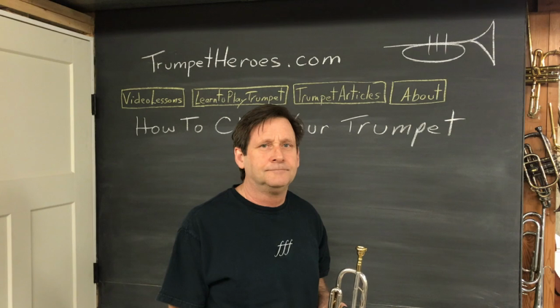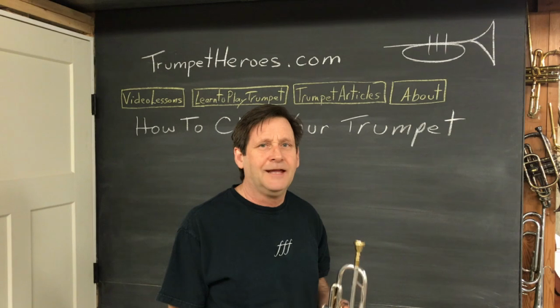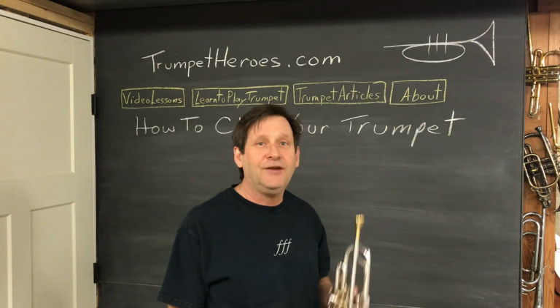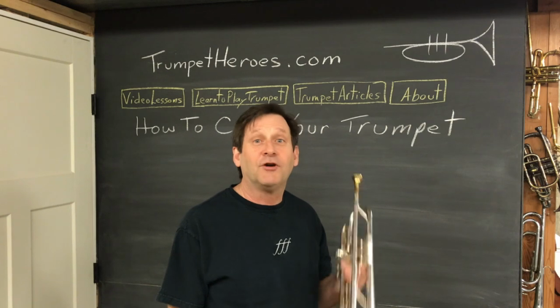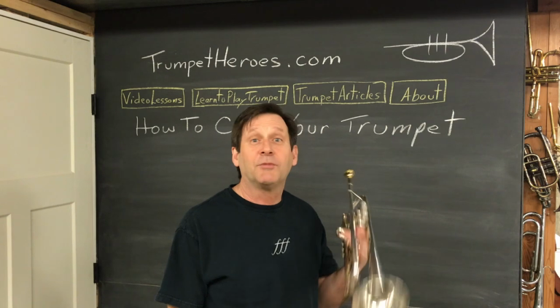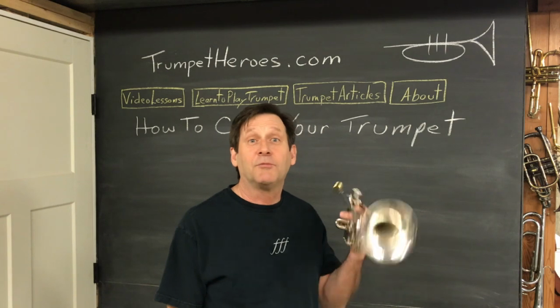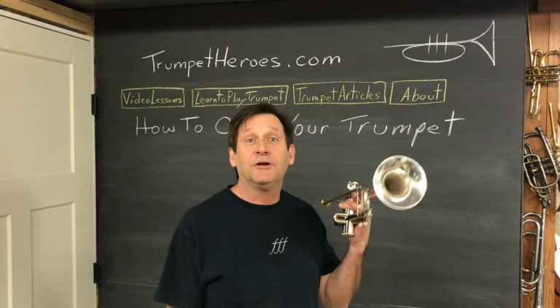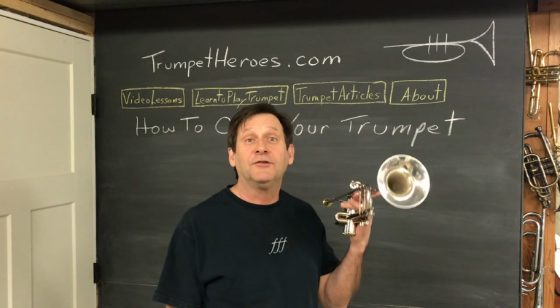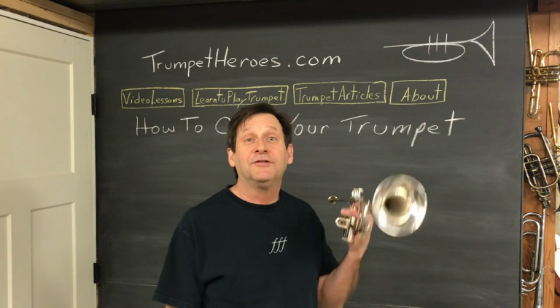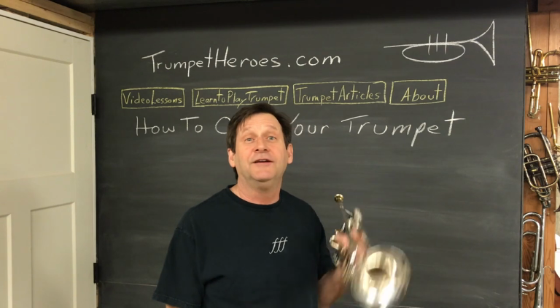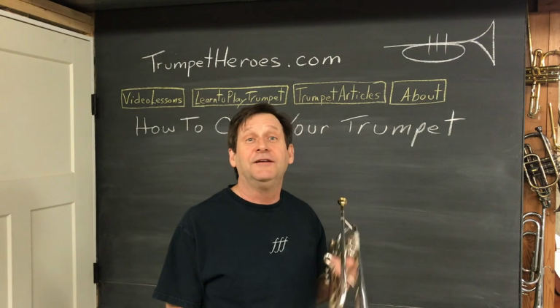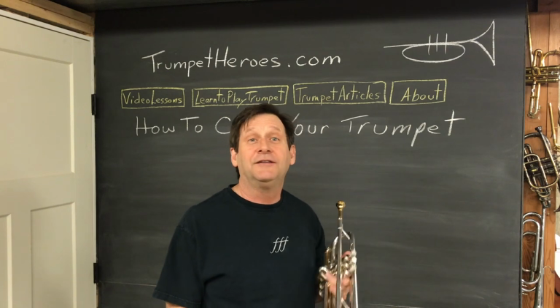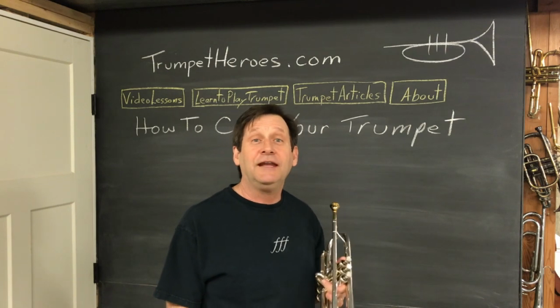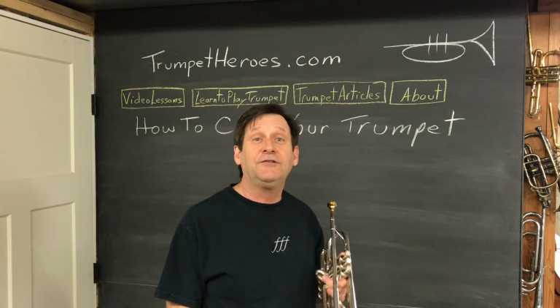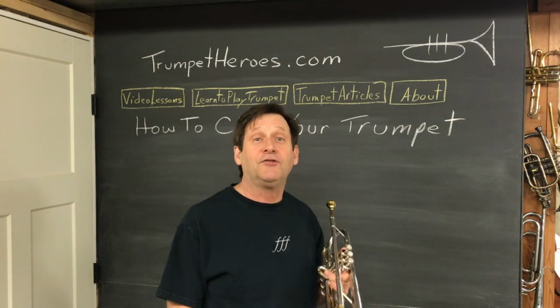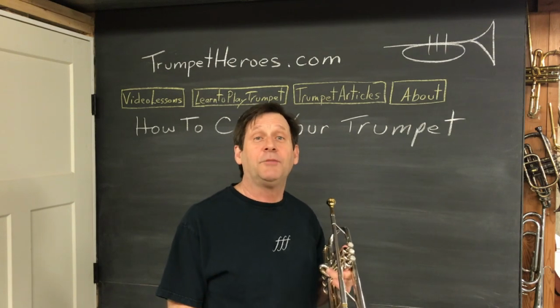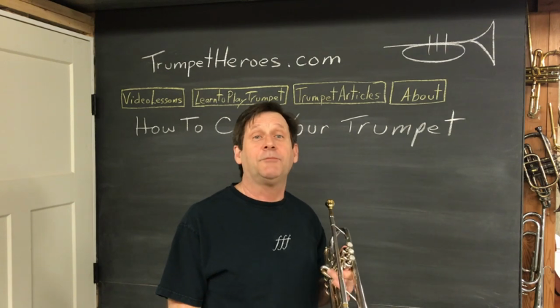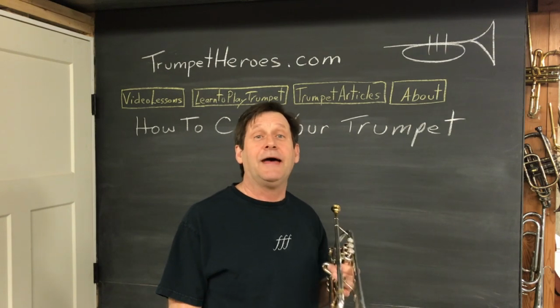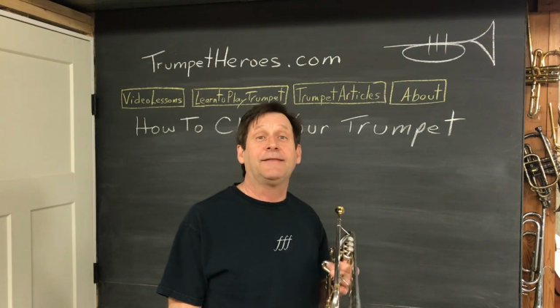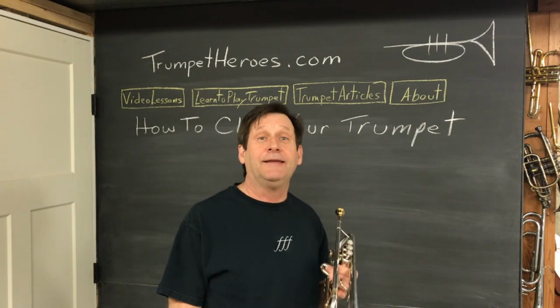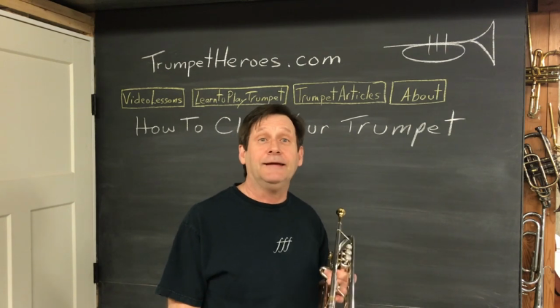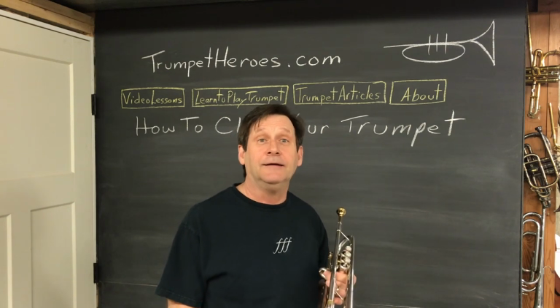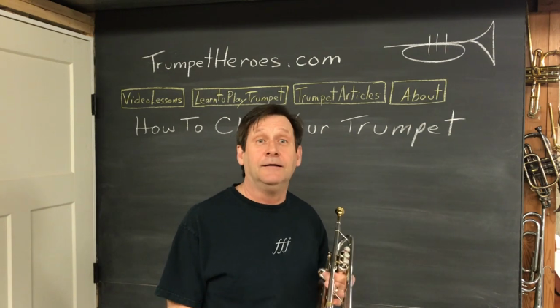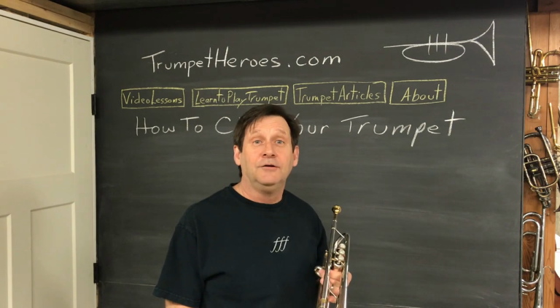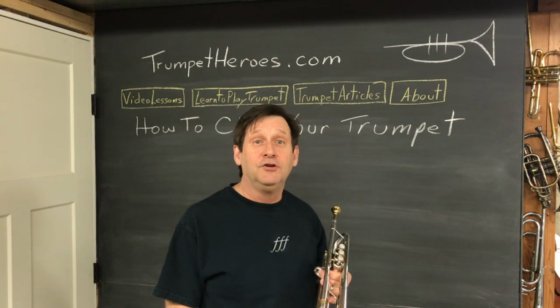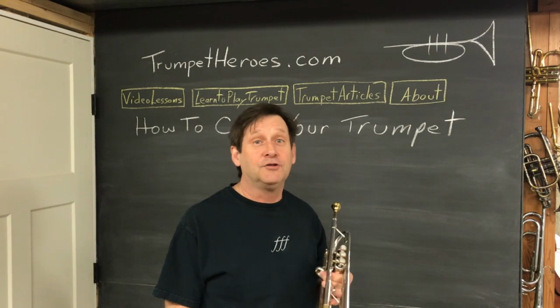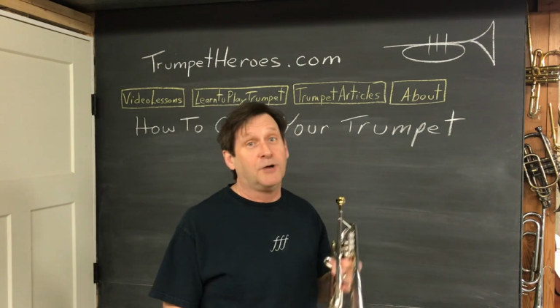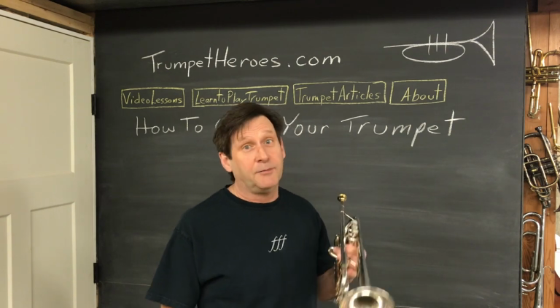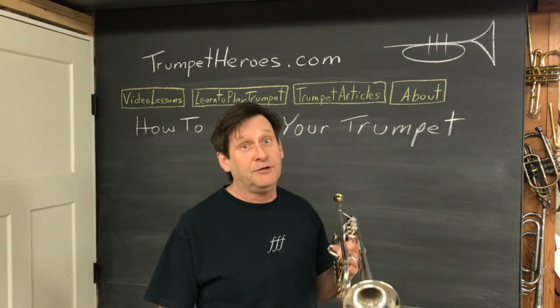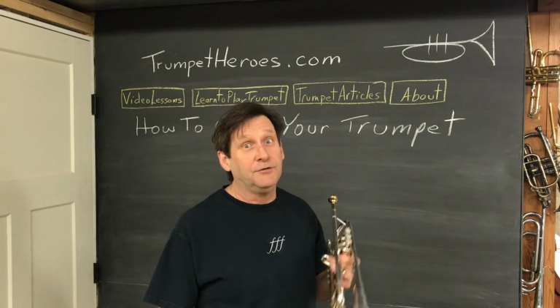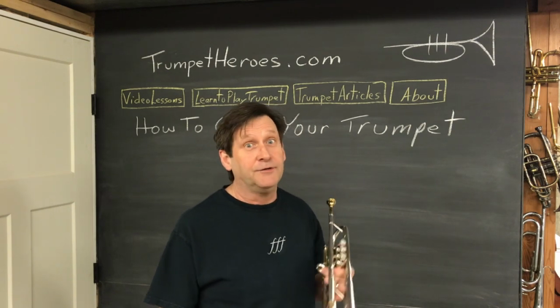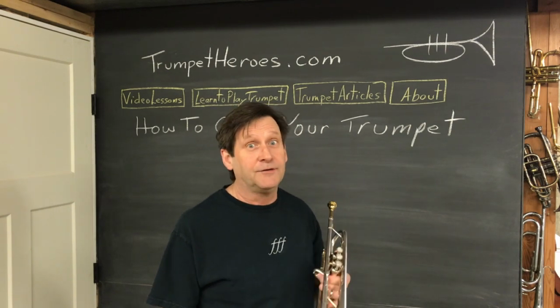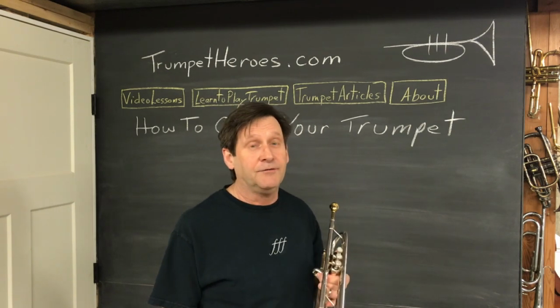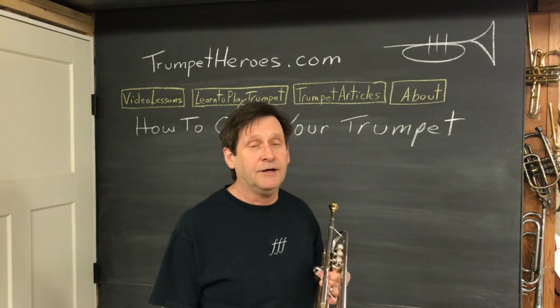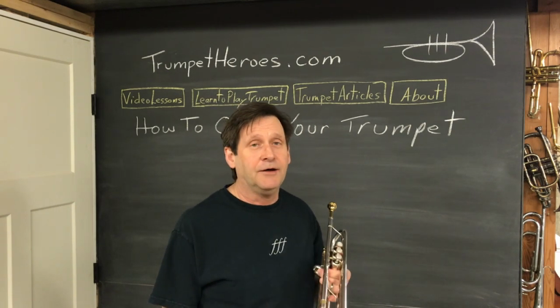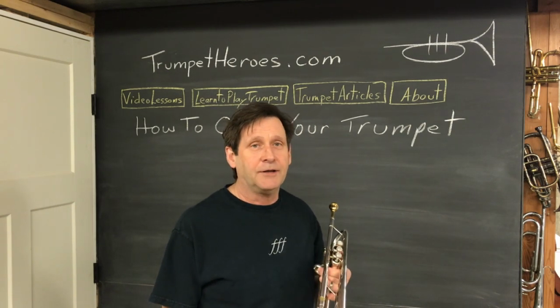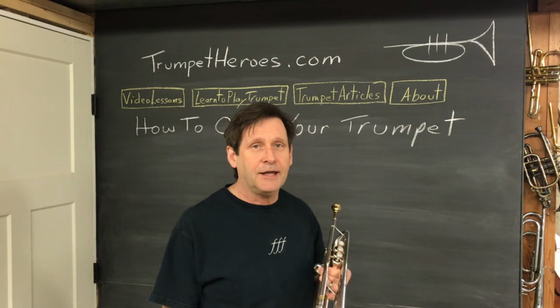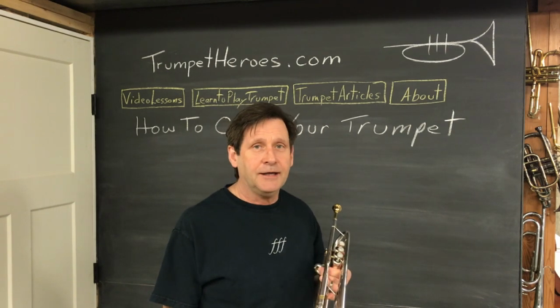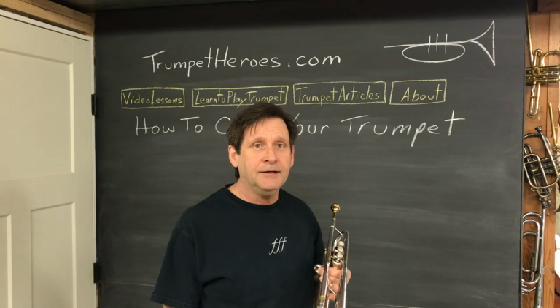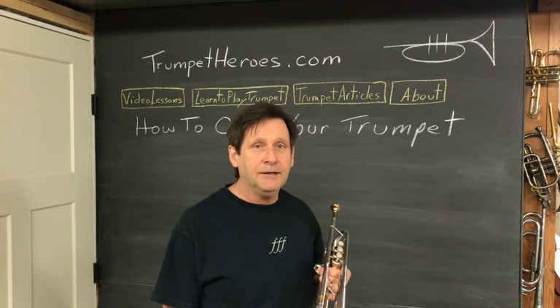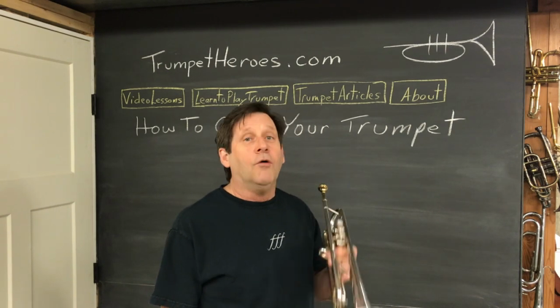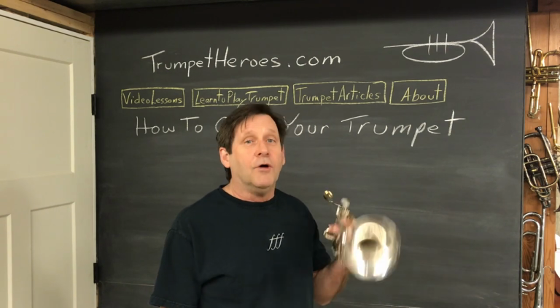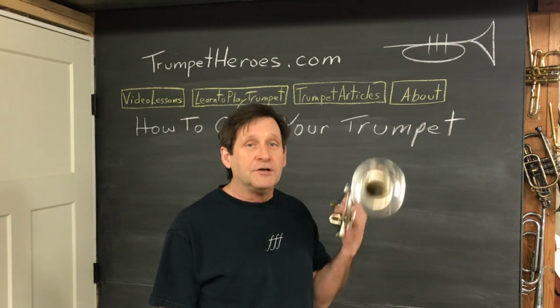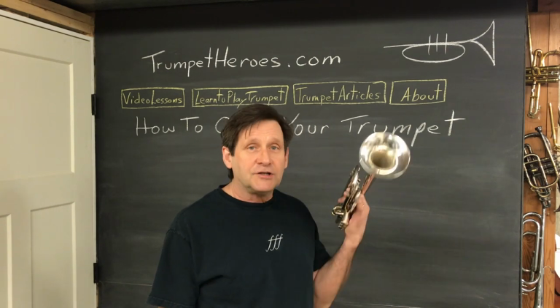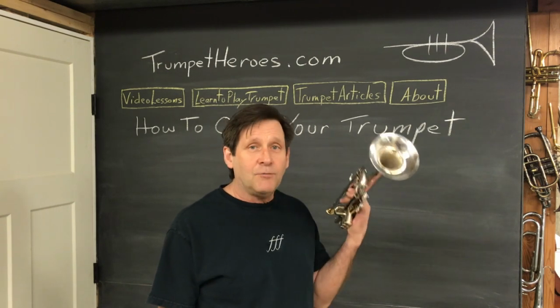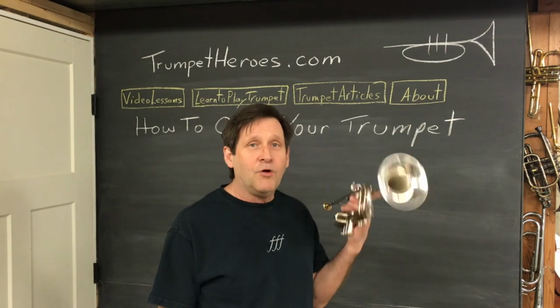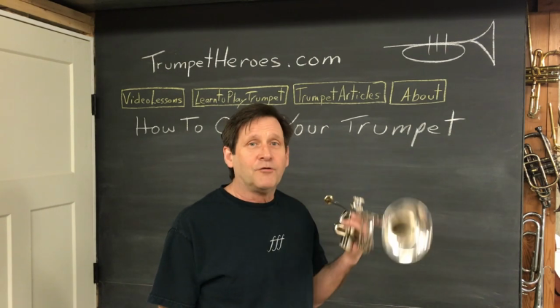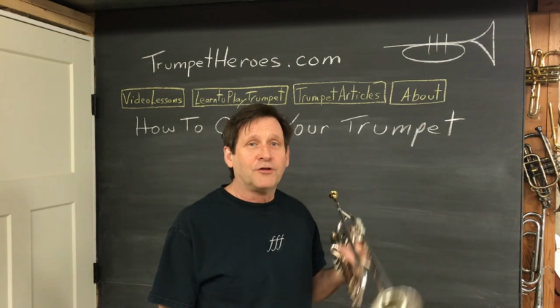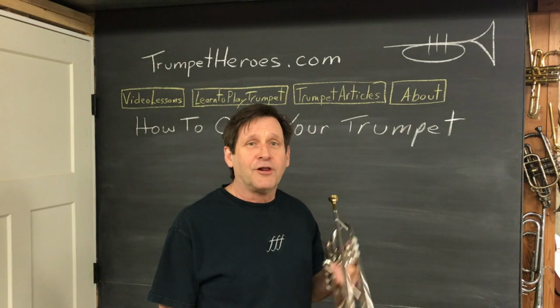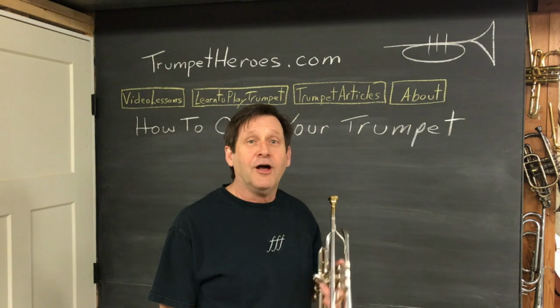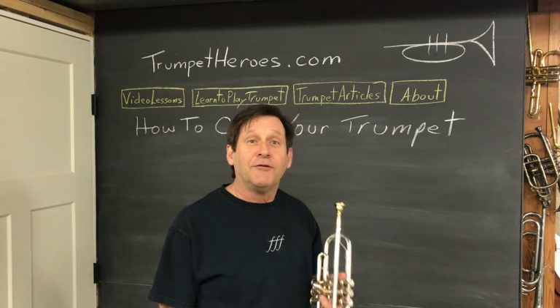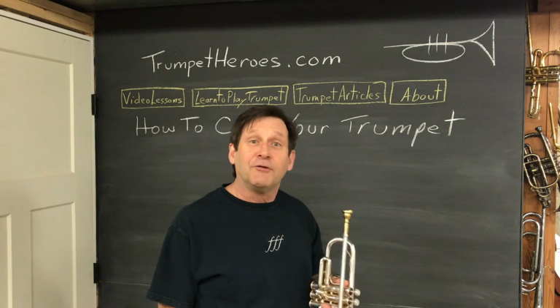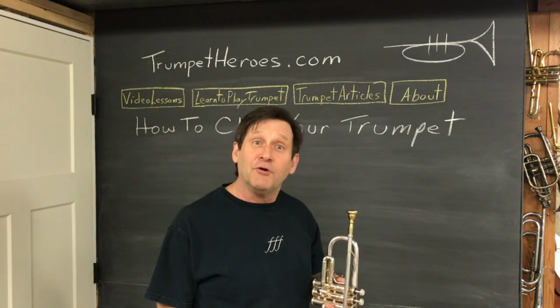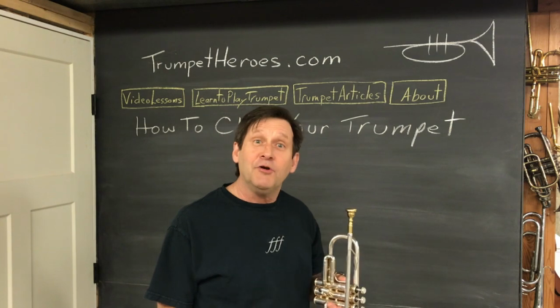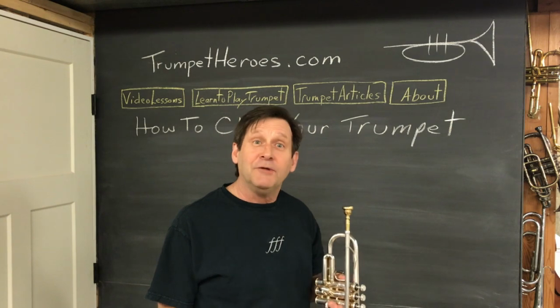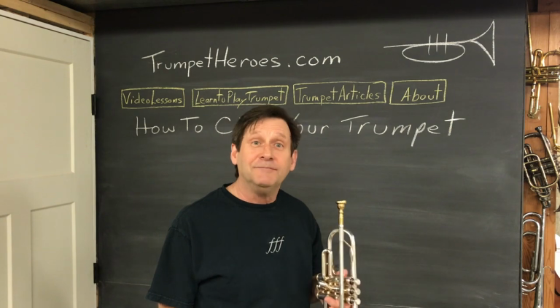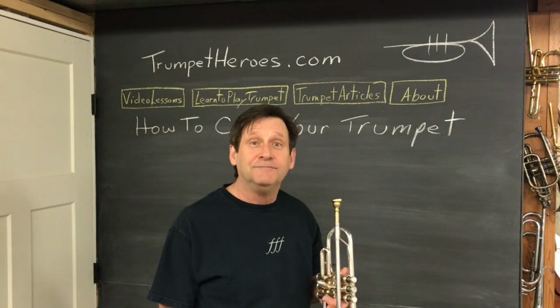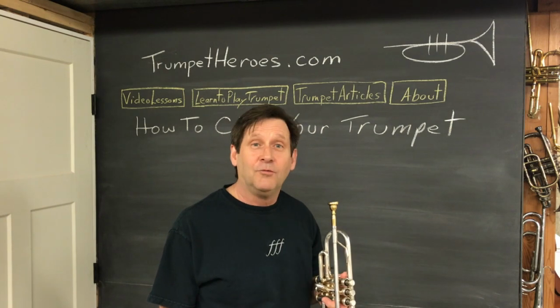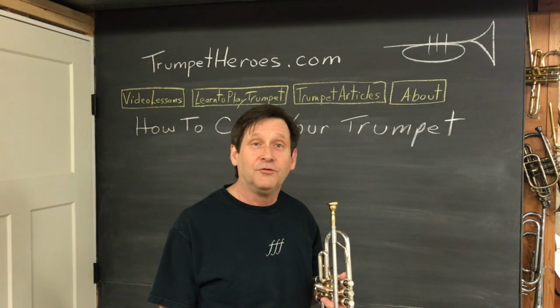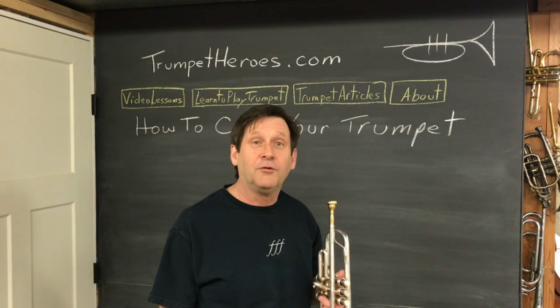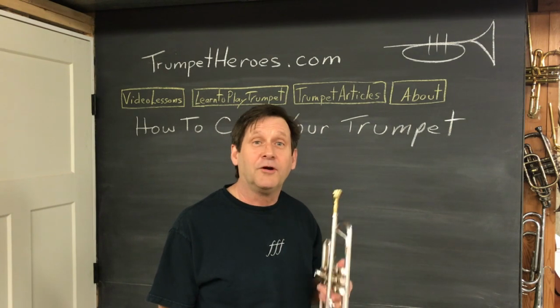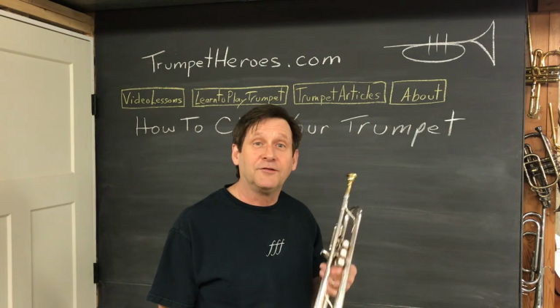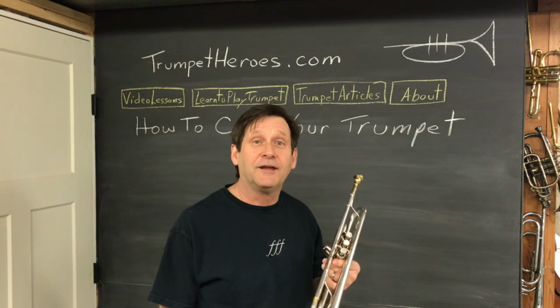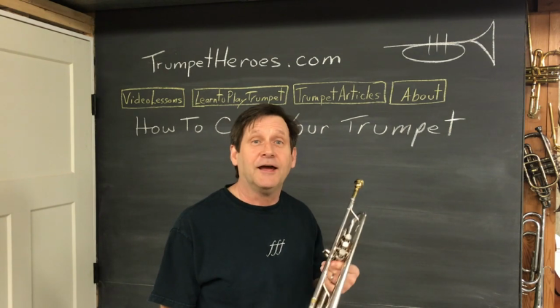Hey trumpet players, today is trumpet bath day. You should probably do this every now and again. Why don't you come over to the laundry room and we'll do ours together.